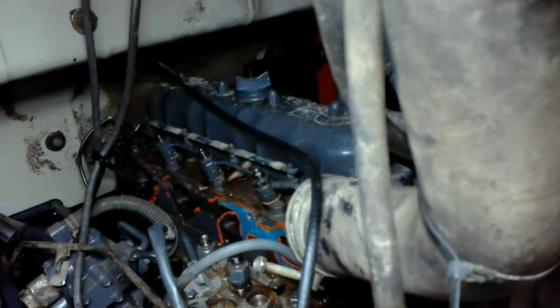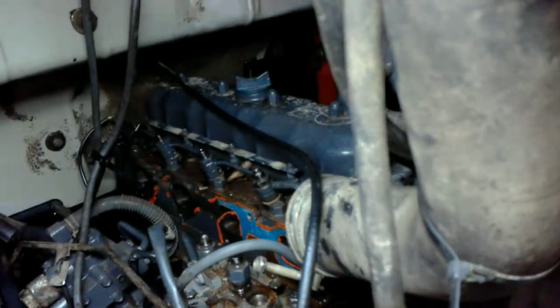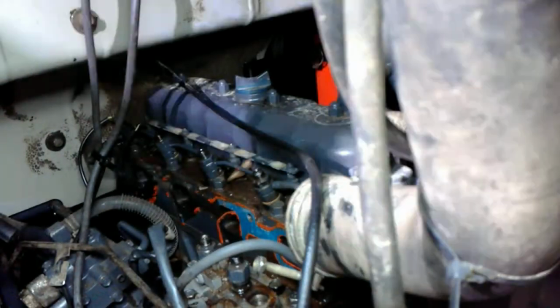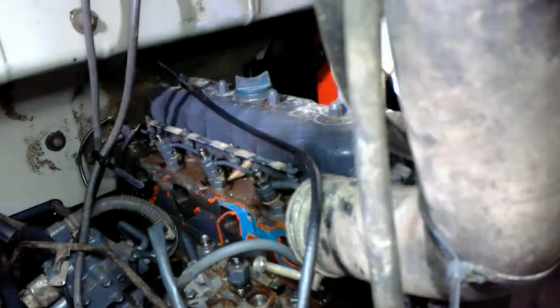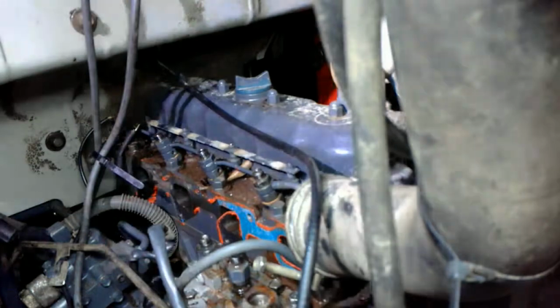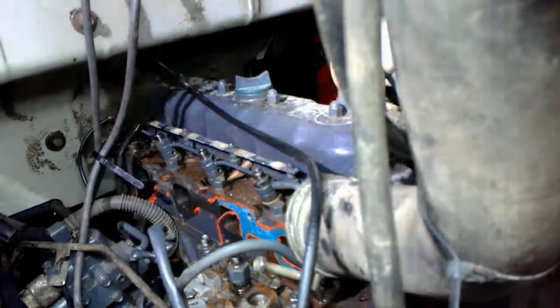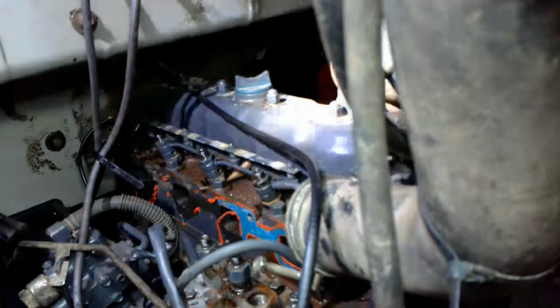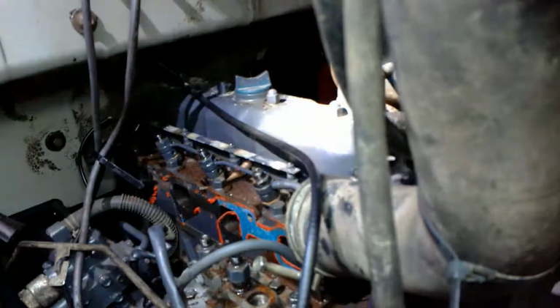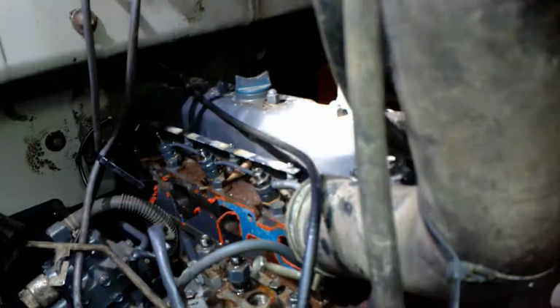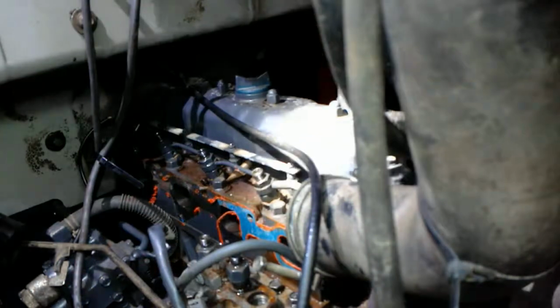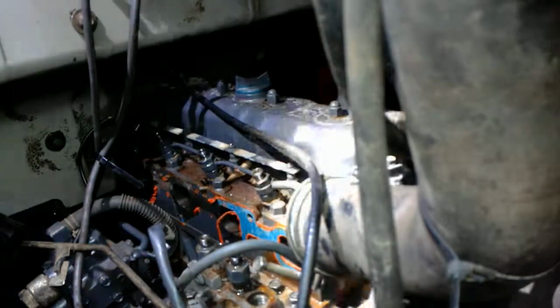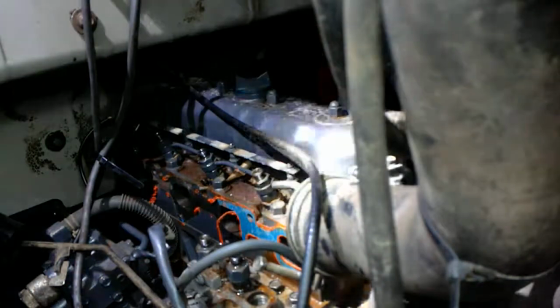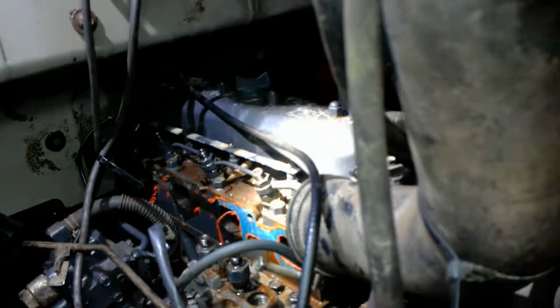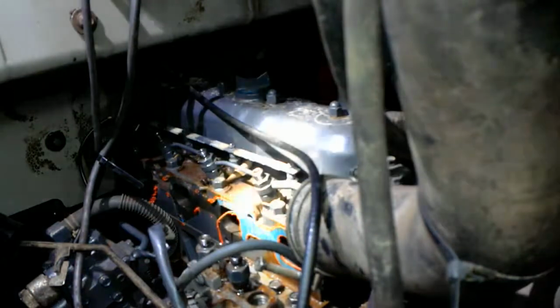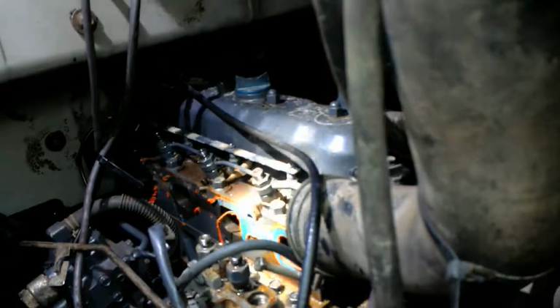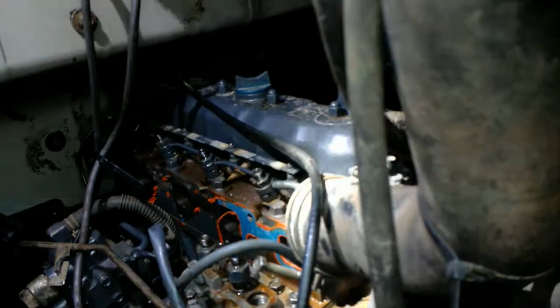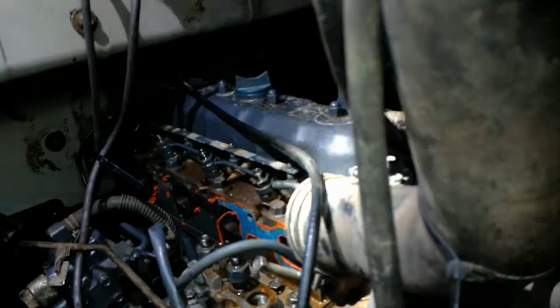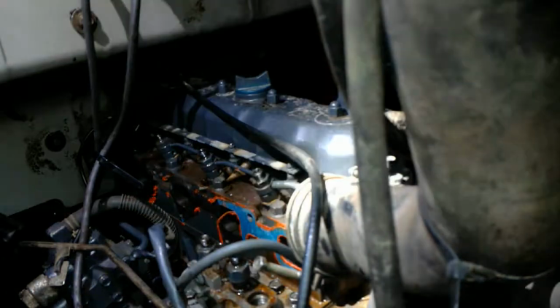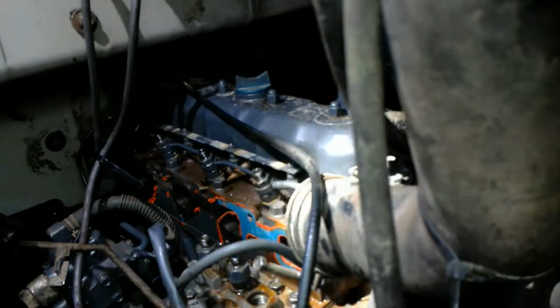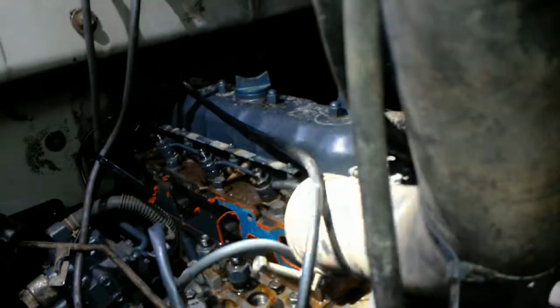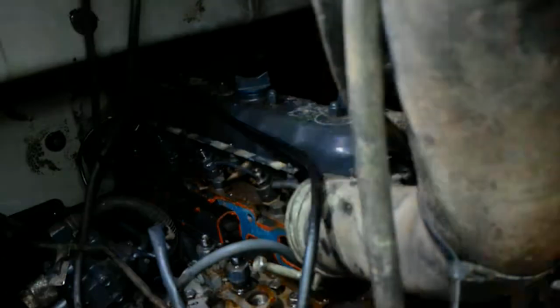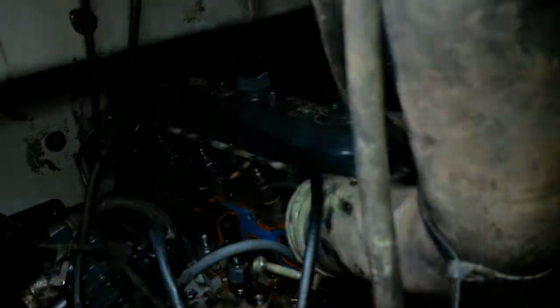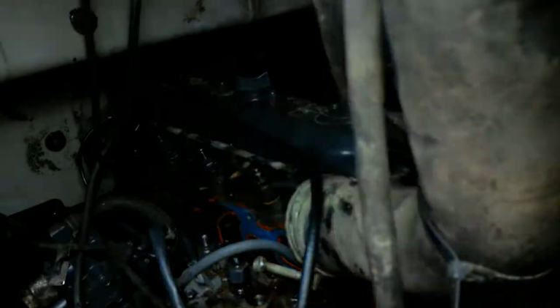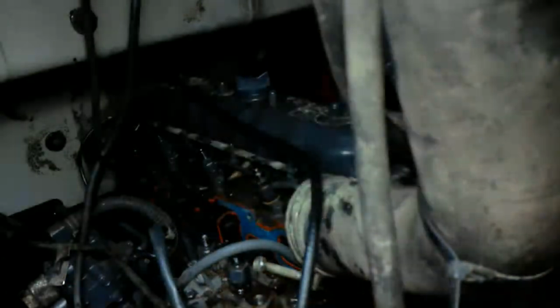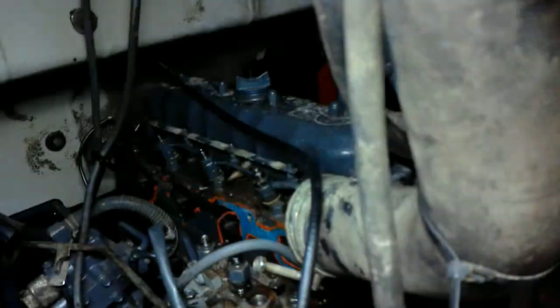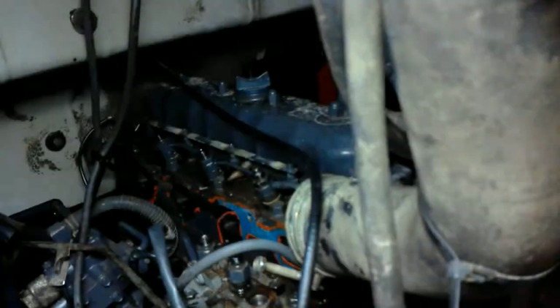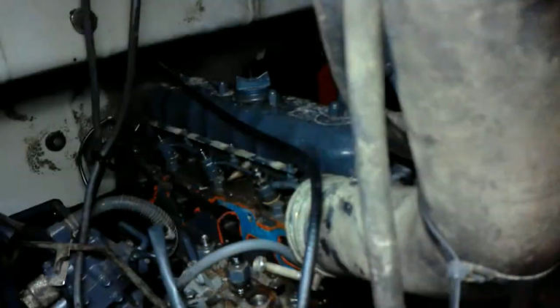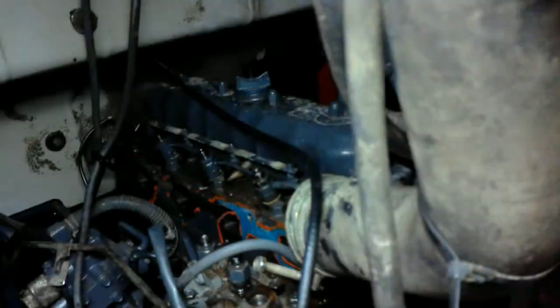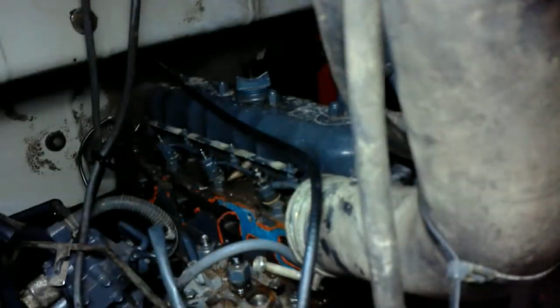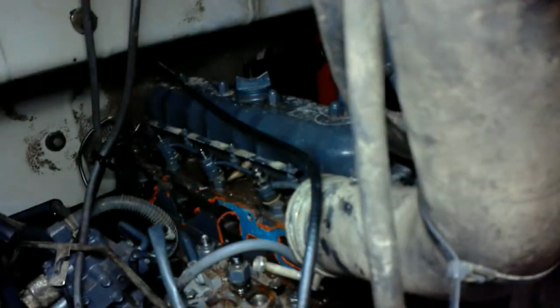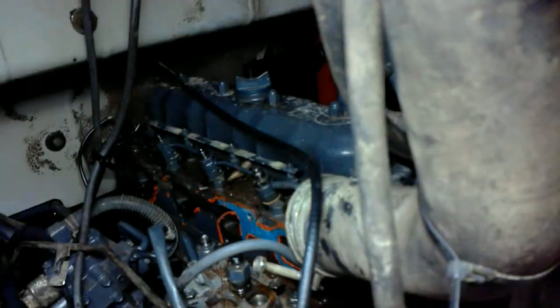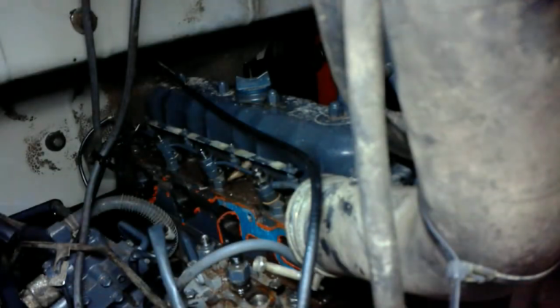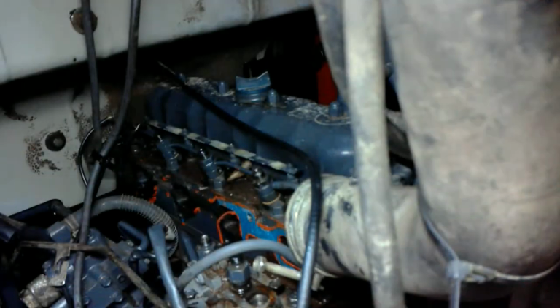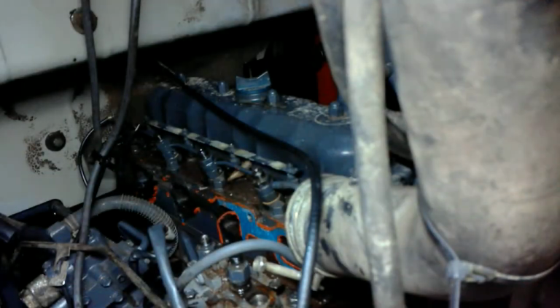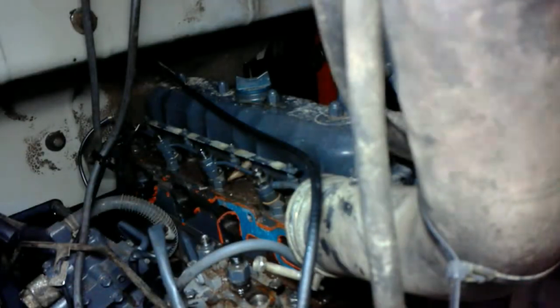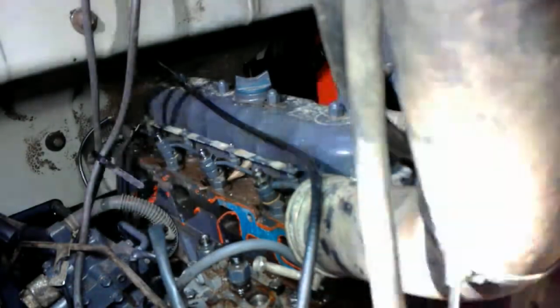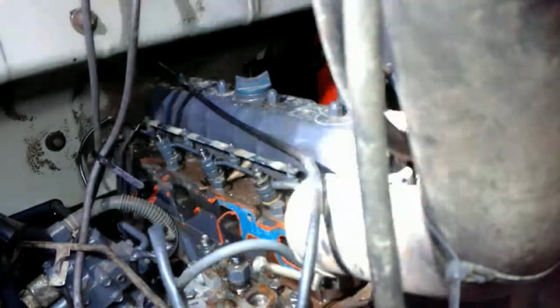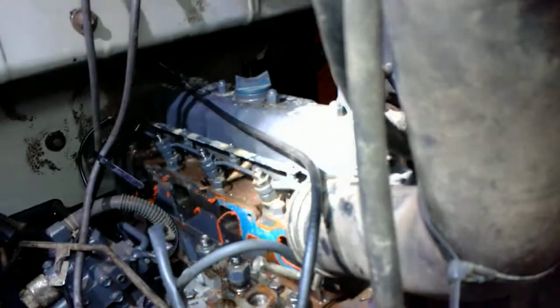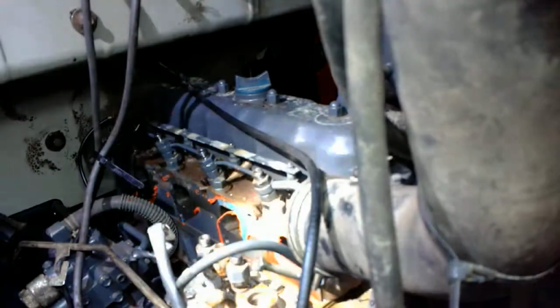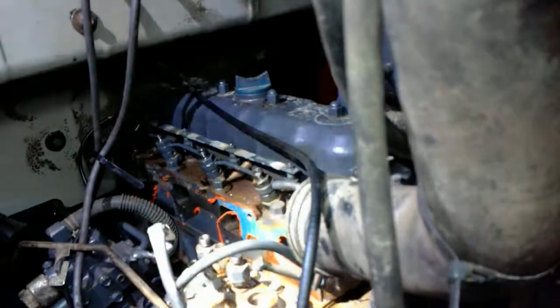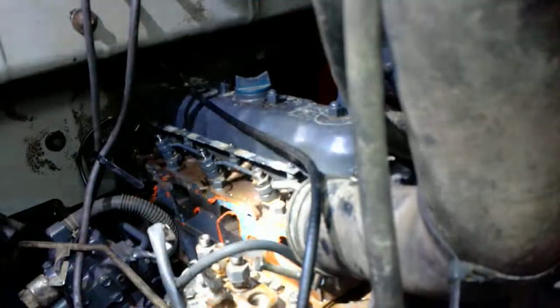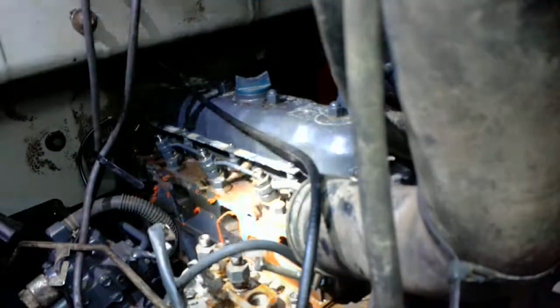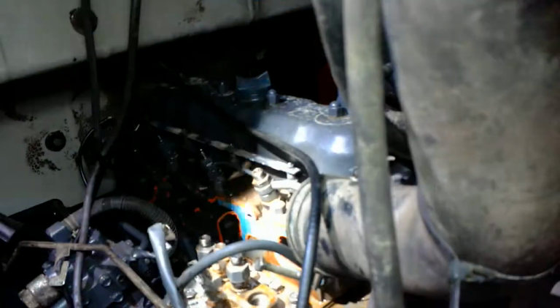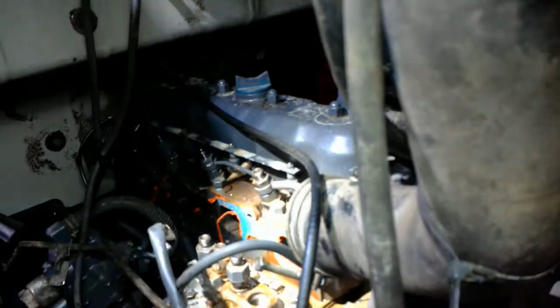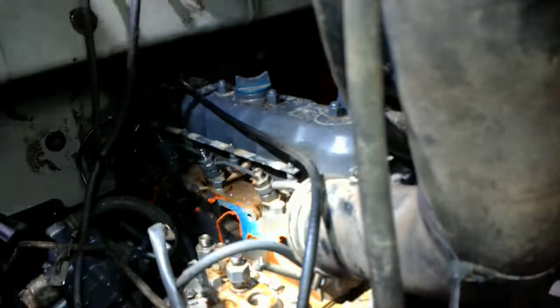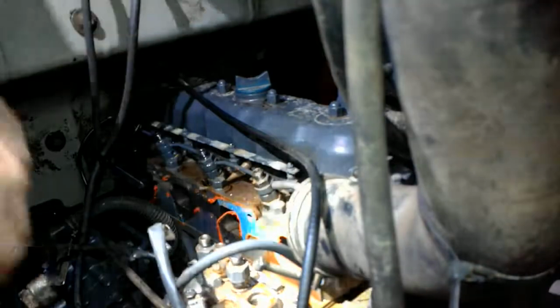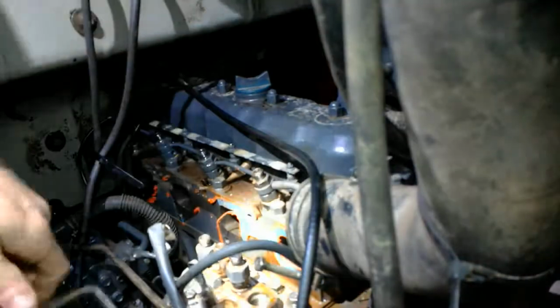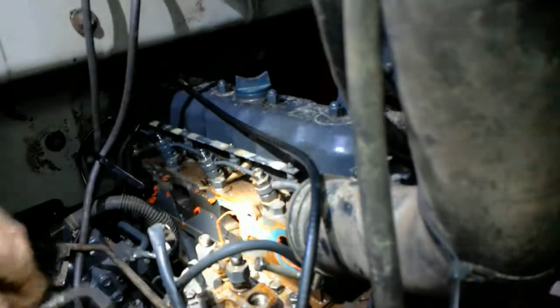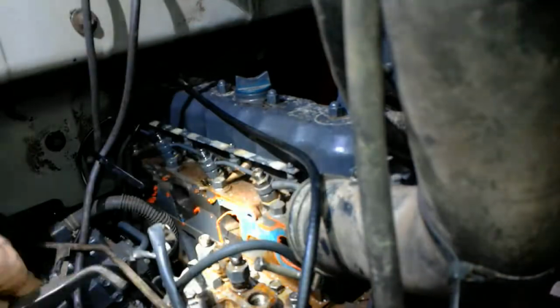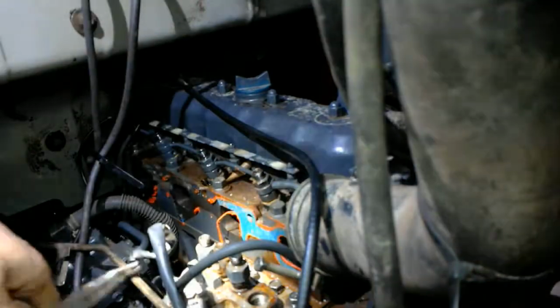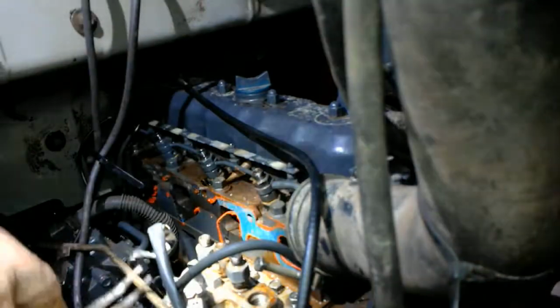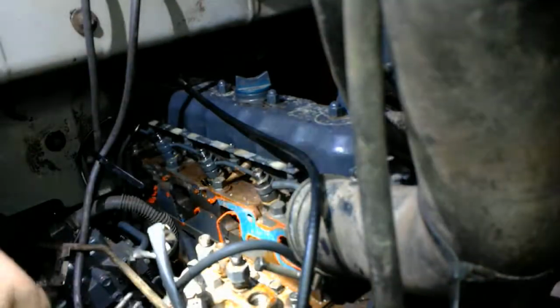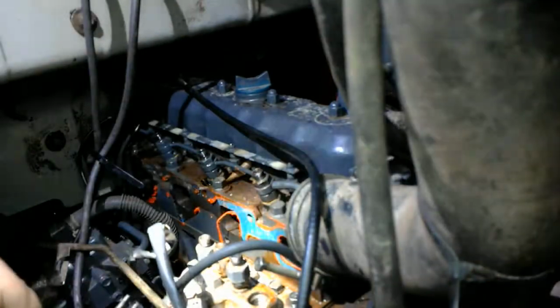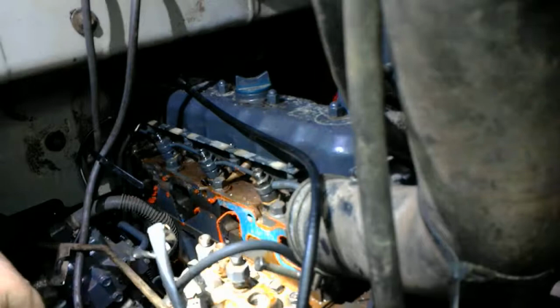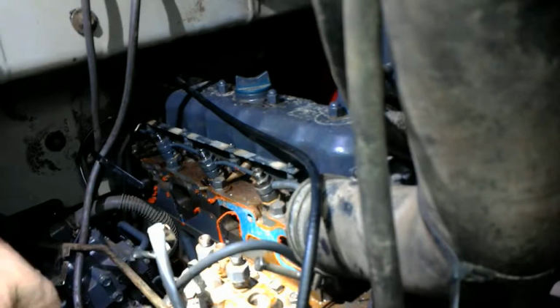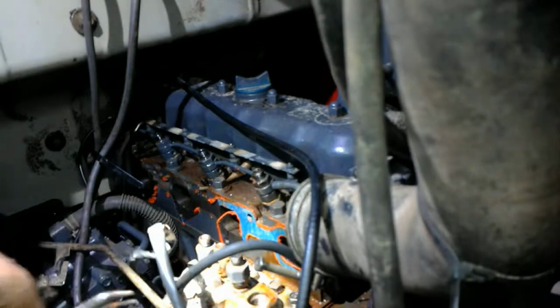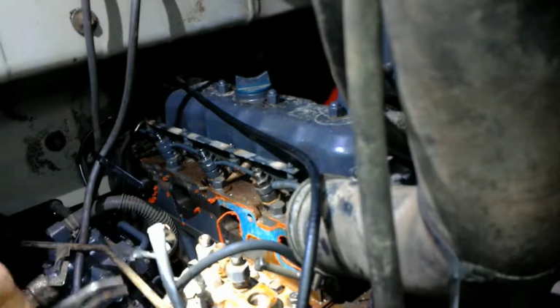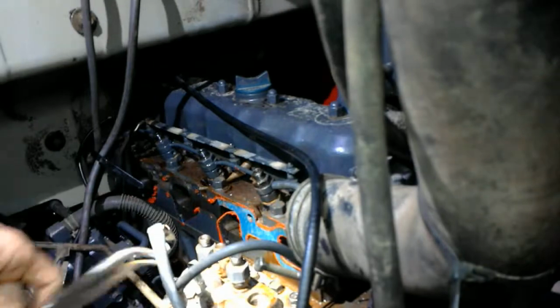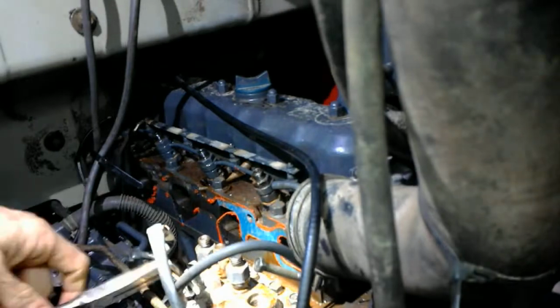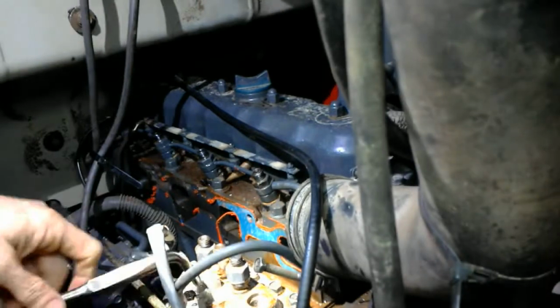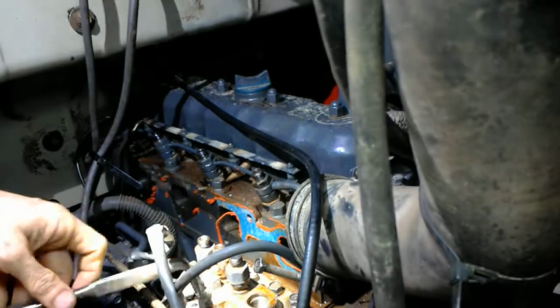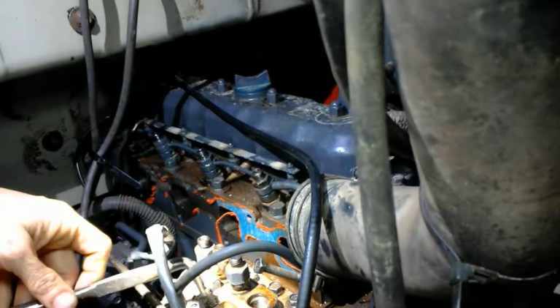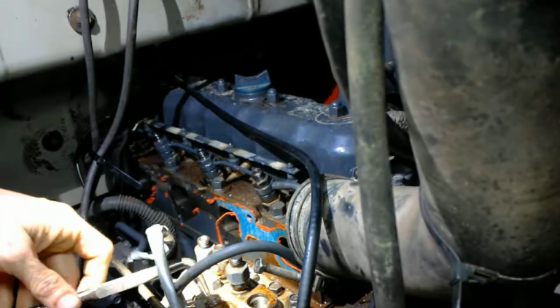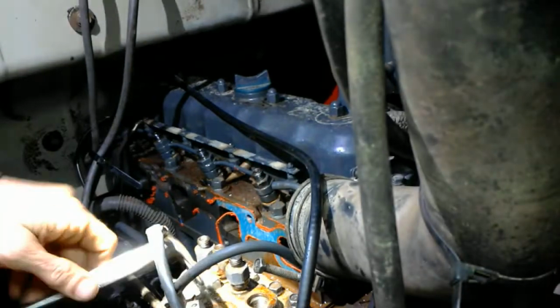Remember to turn the fuel off at your fuel bowl. If not, this will leak and keep leaking.